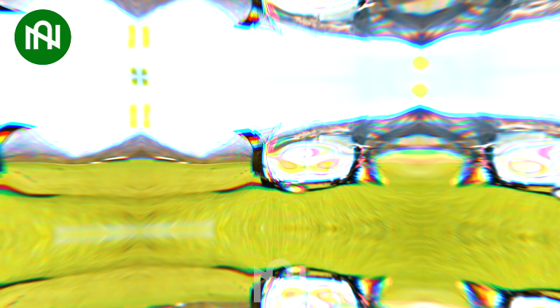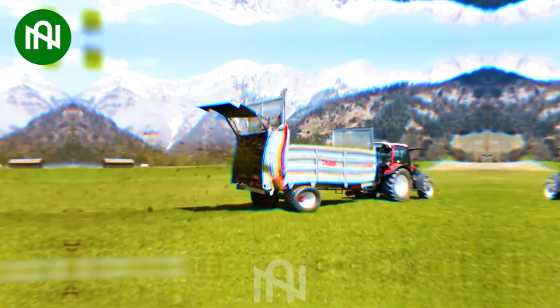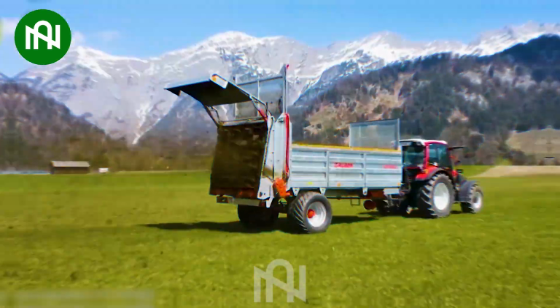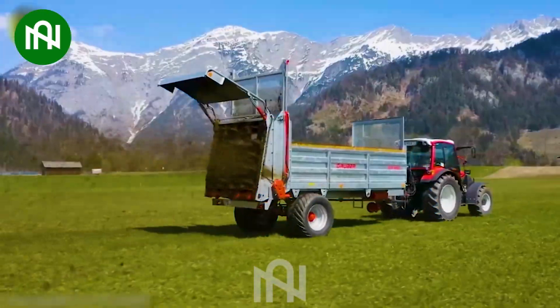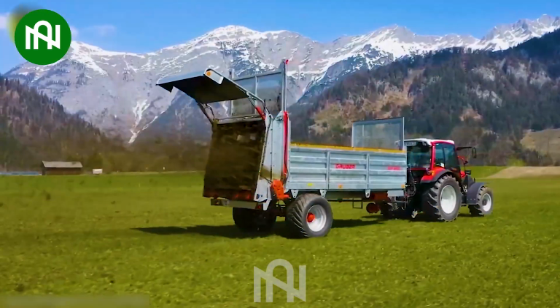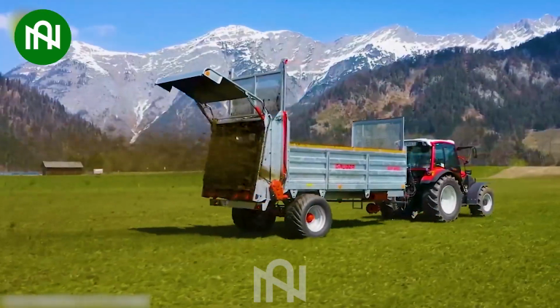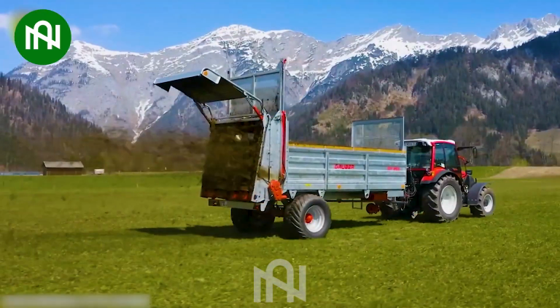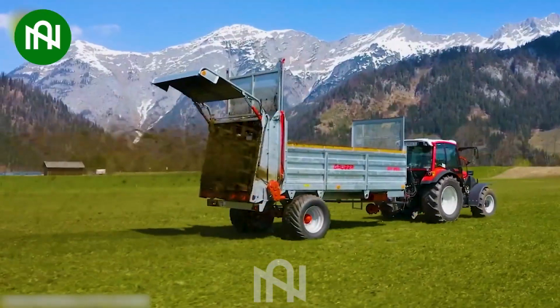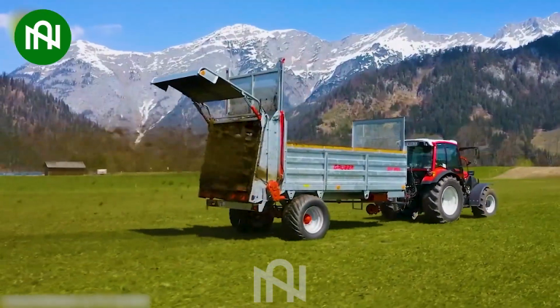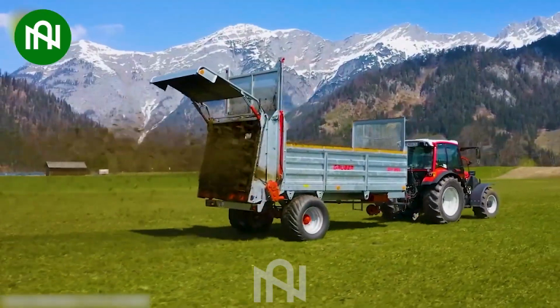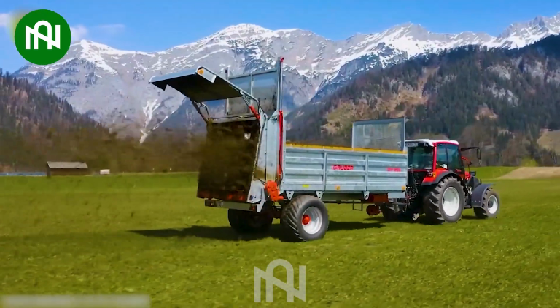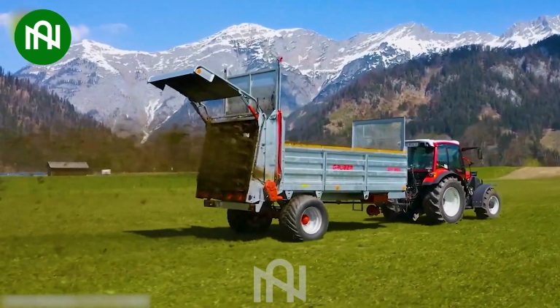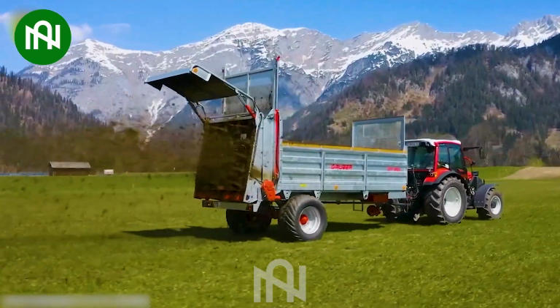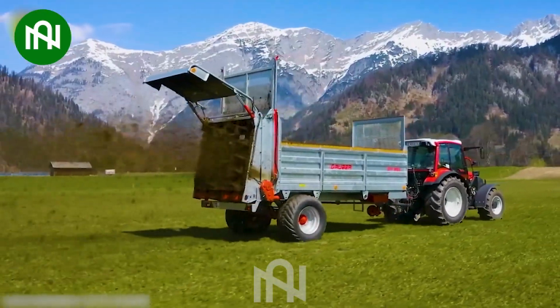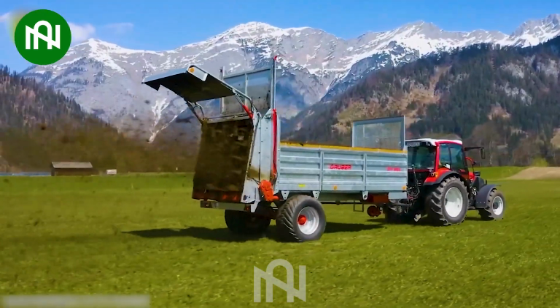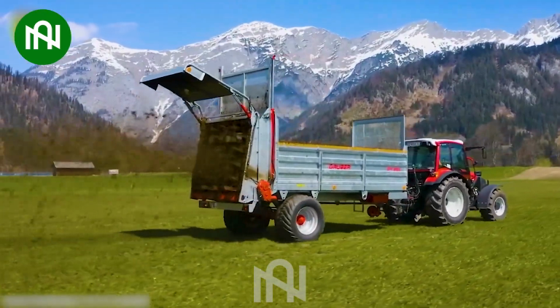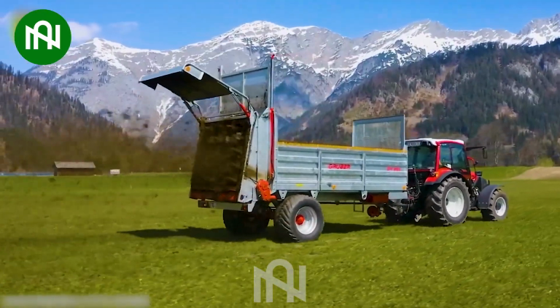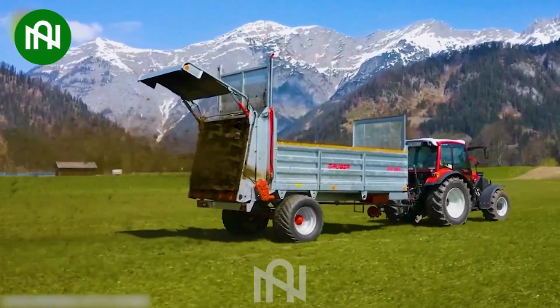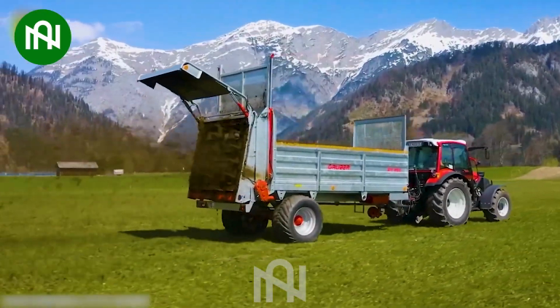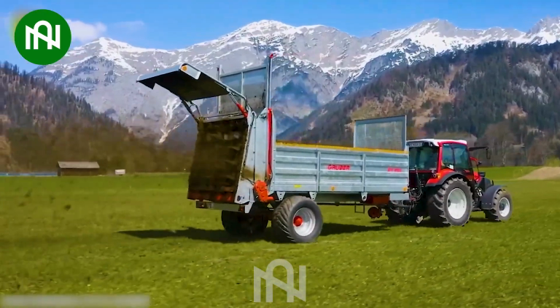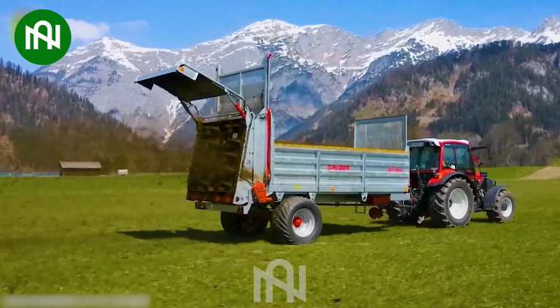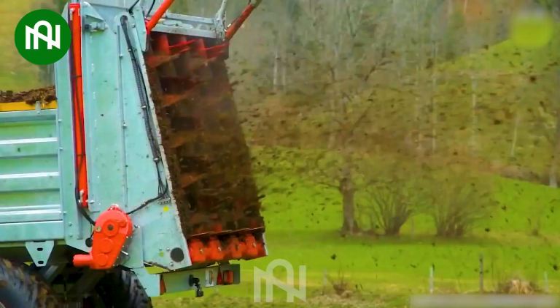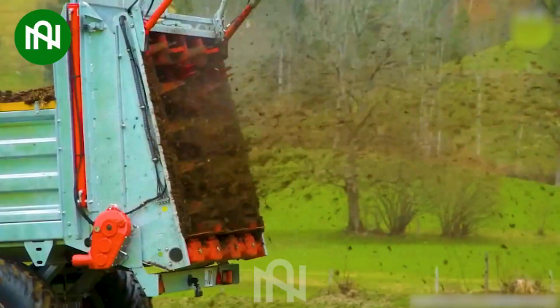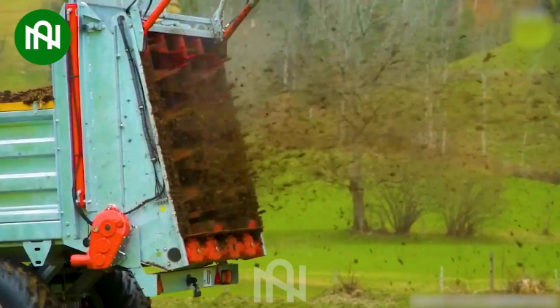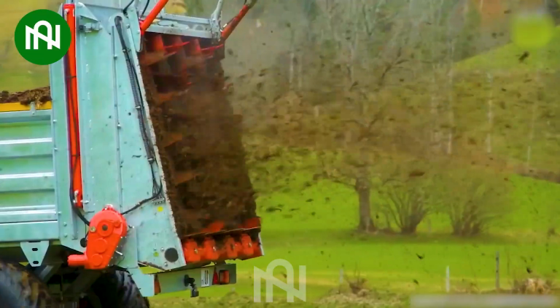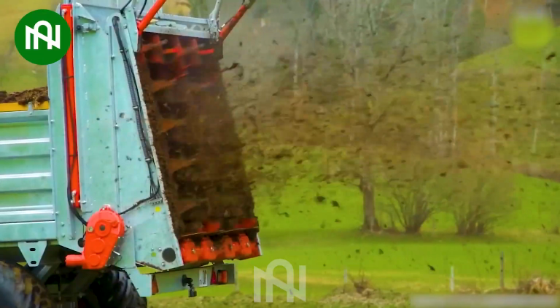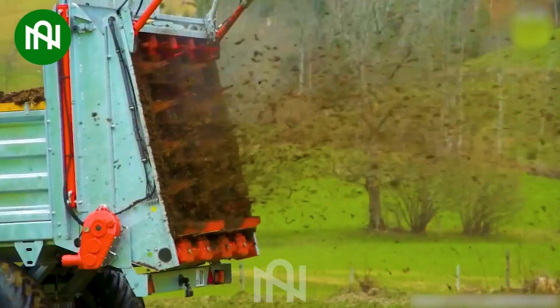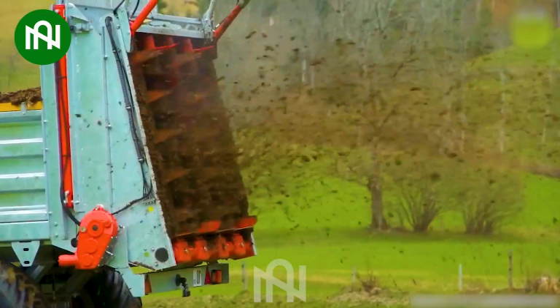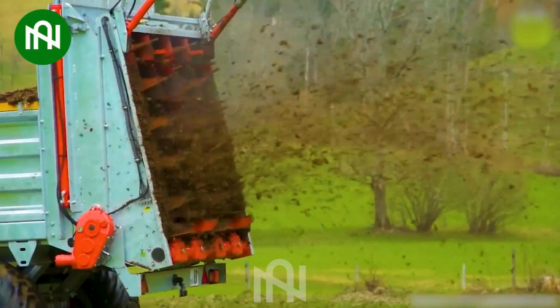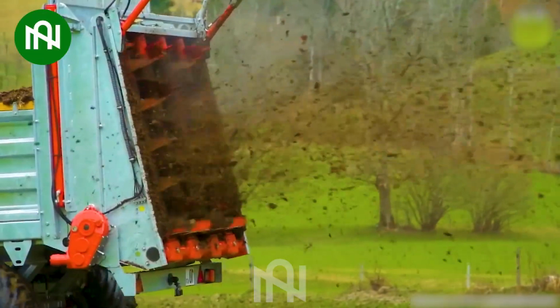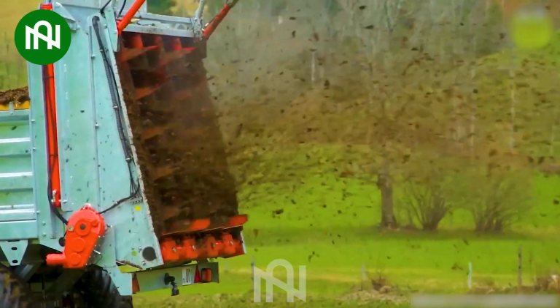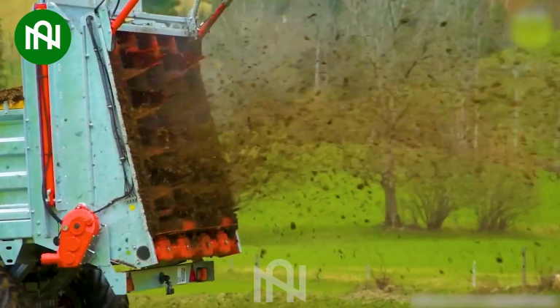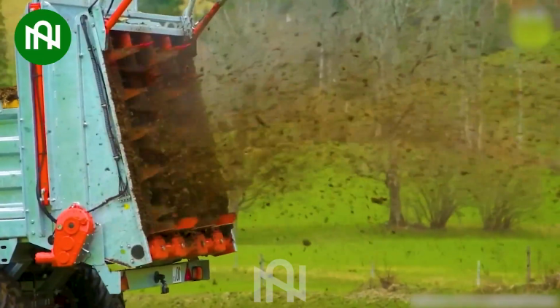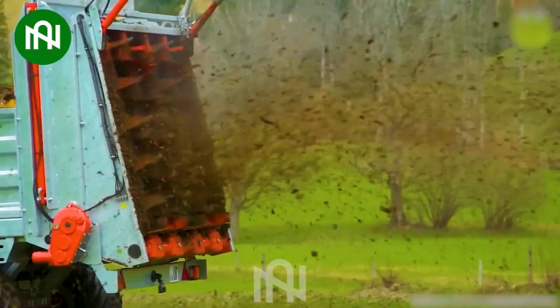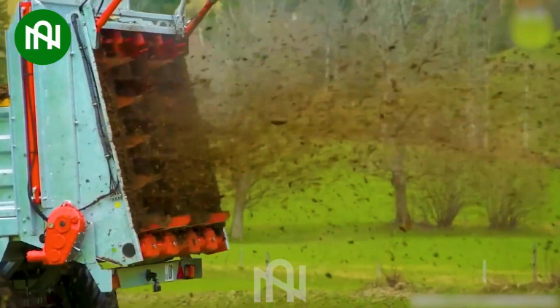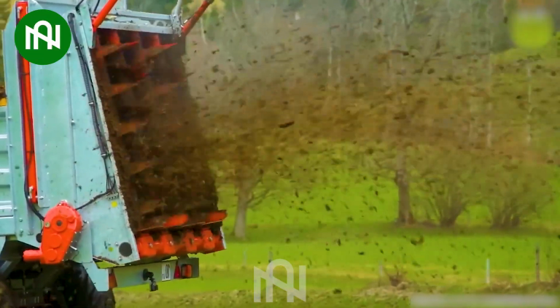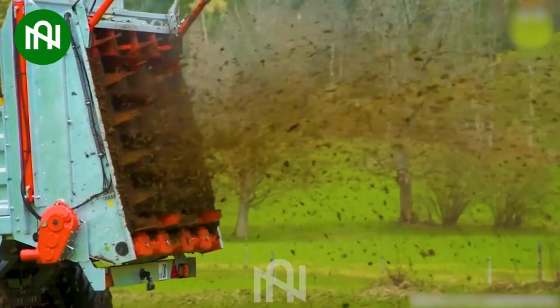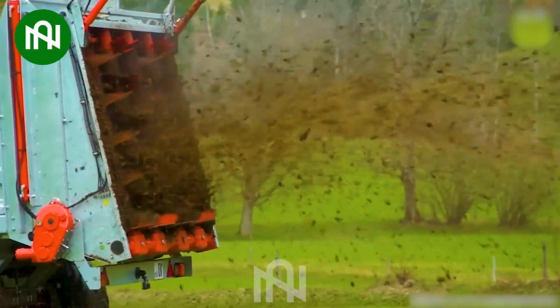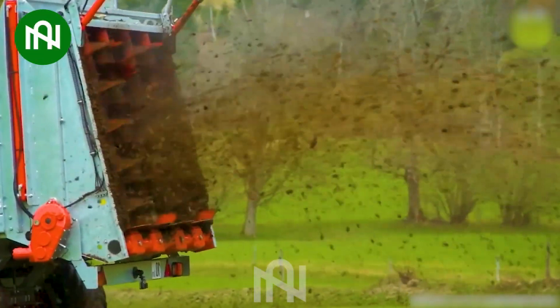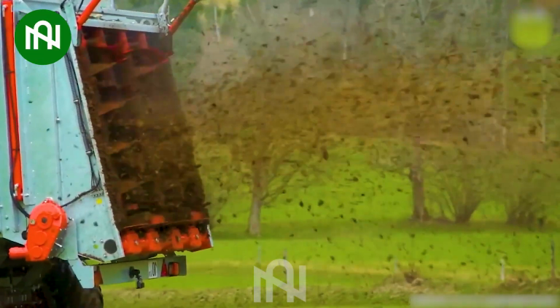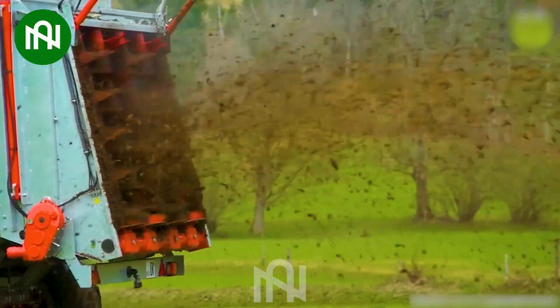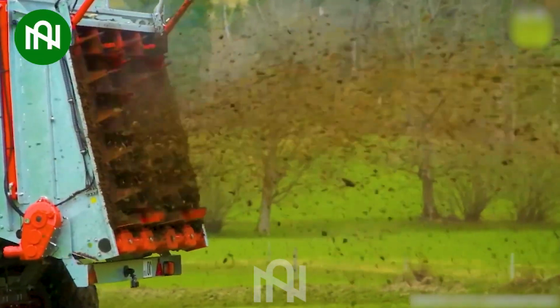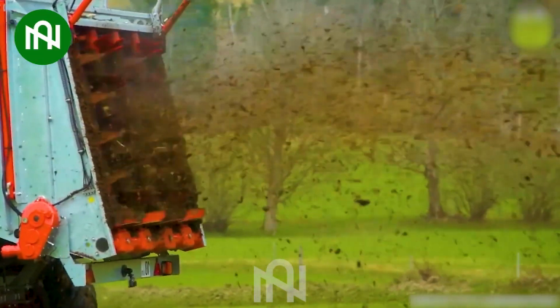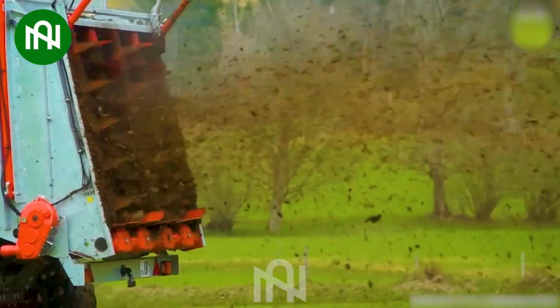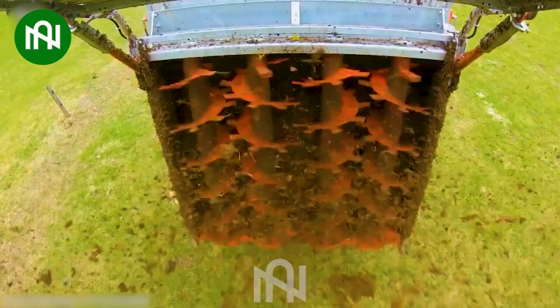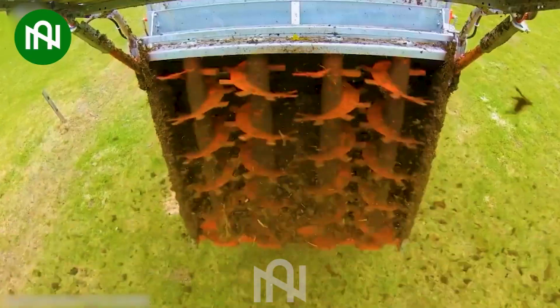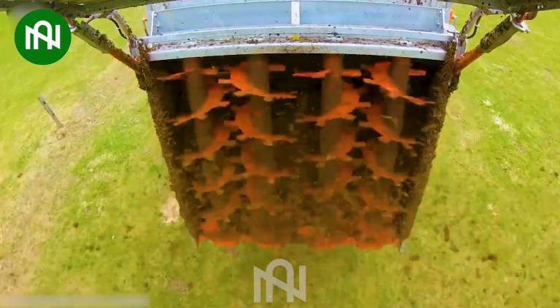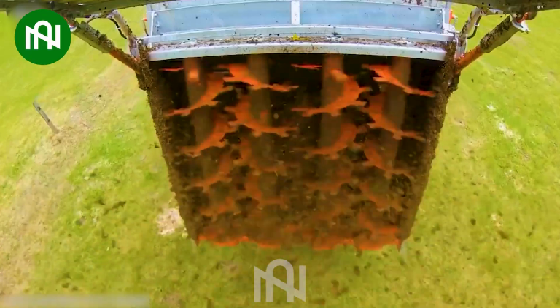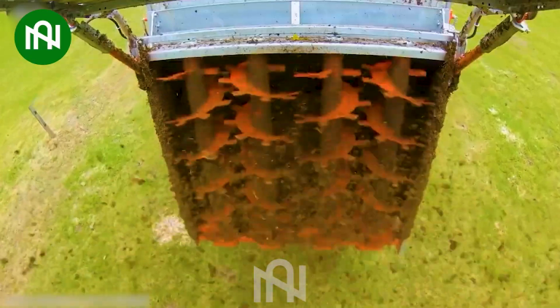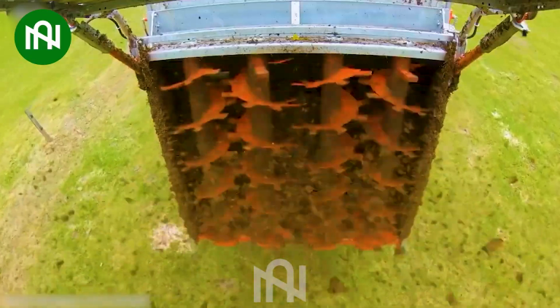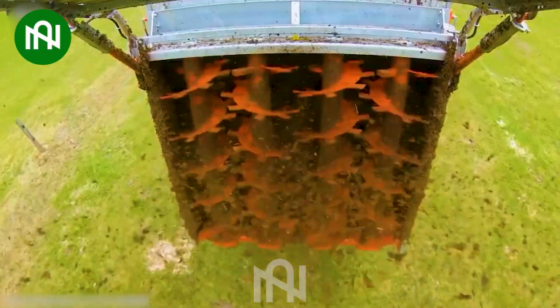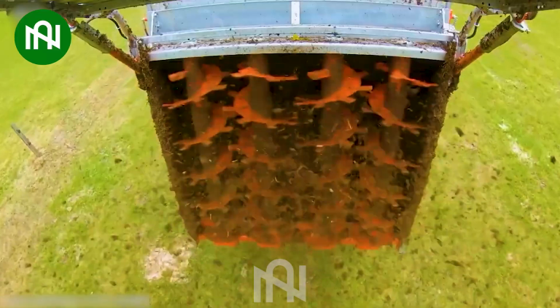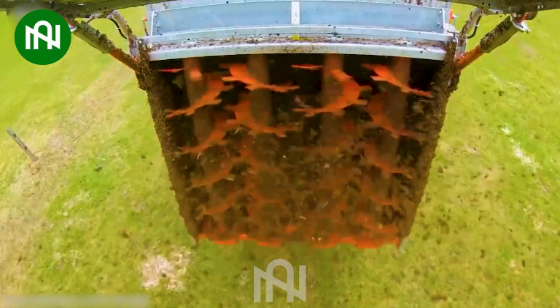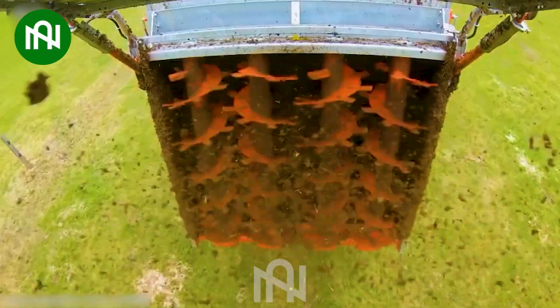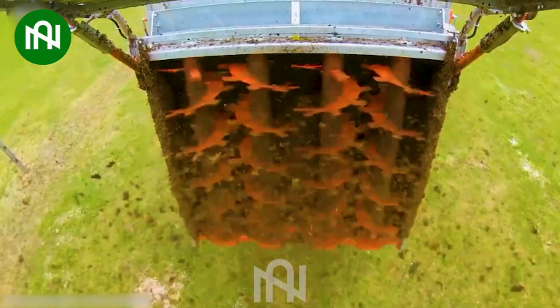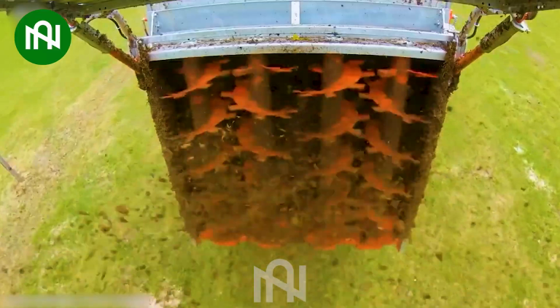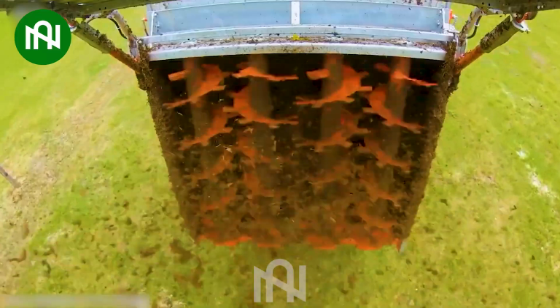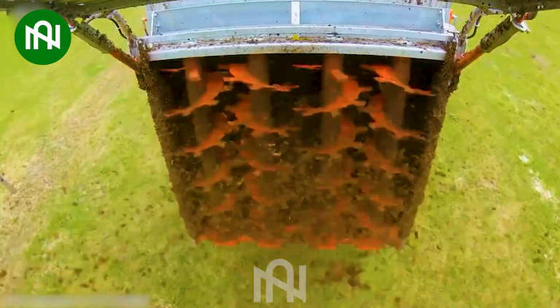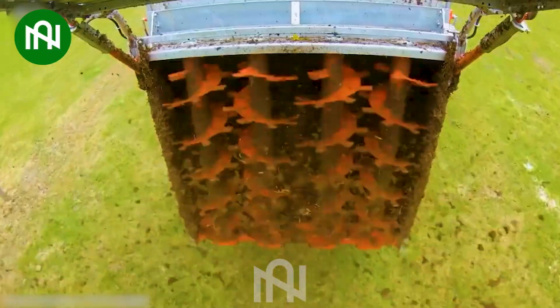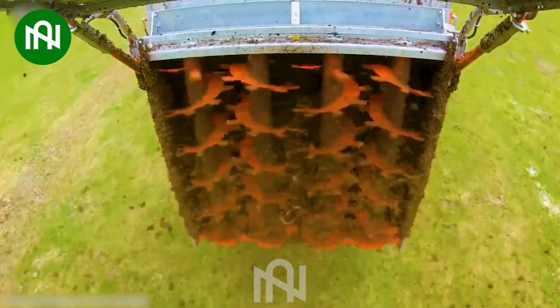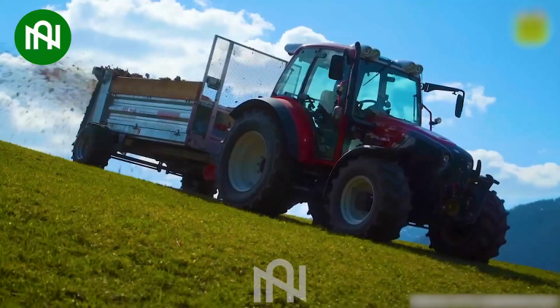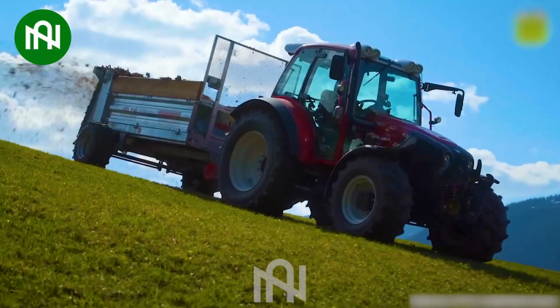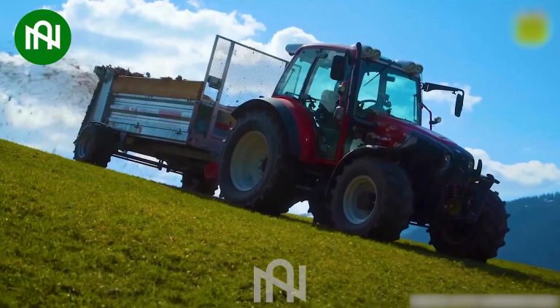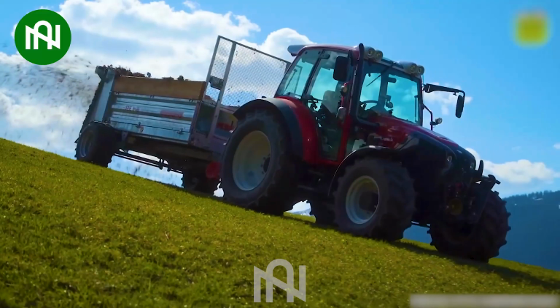This fertilizer spreader is like a farmer's artist, carefully nourishing the soil with precision strokes.